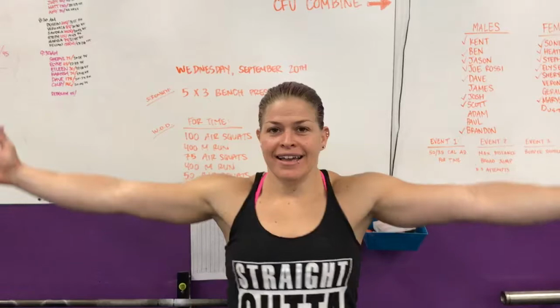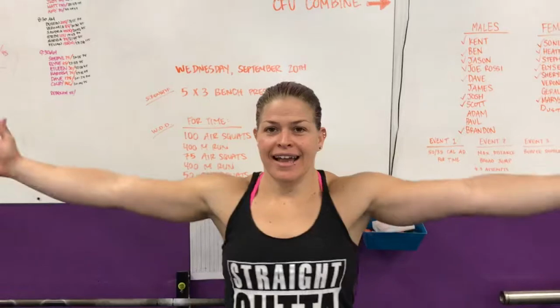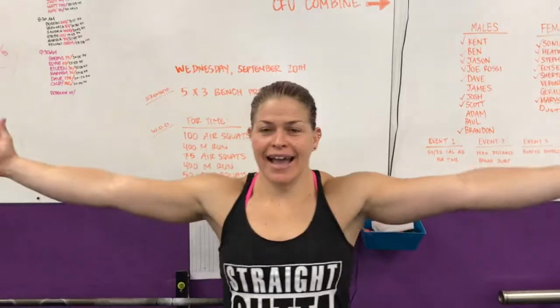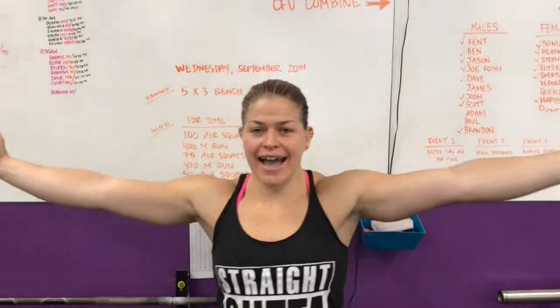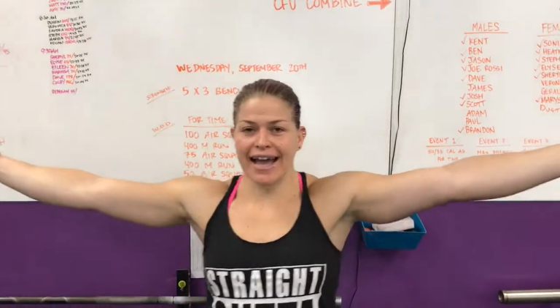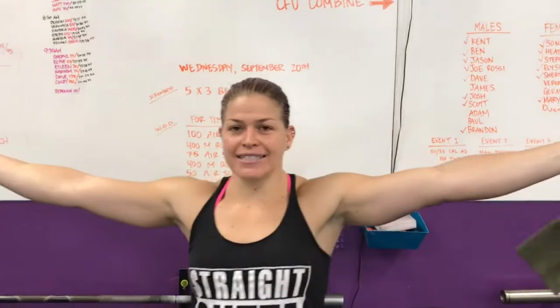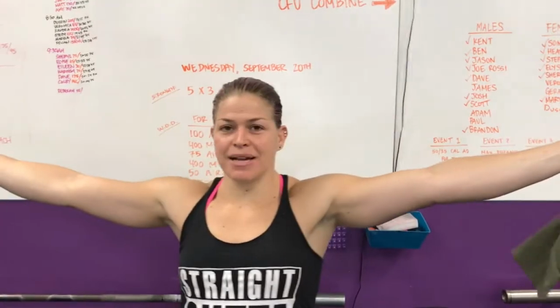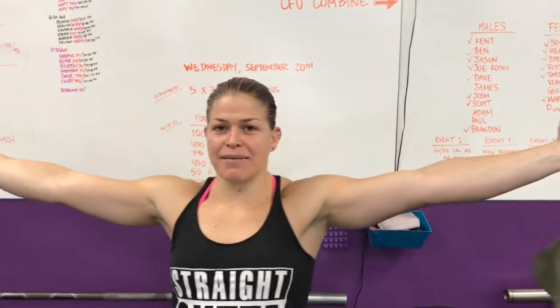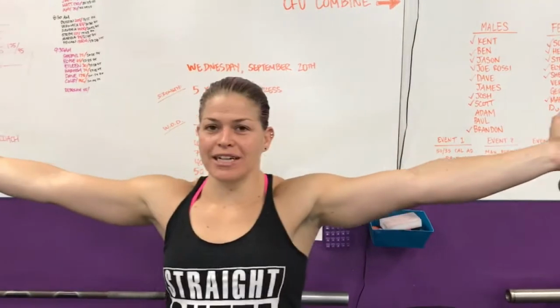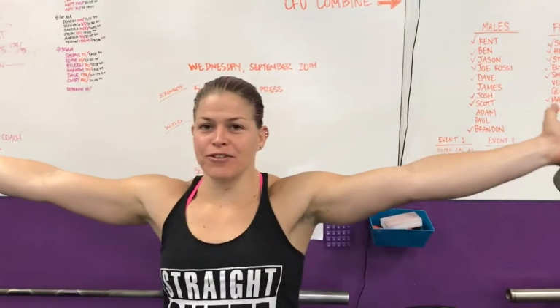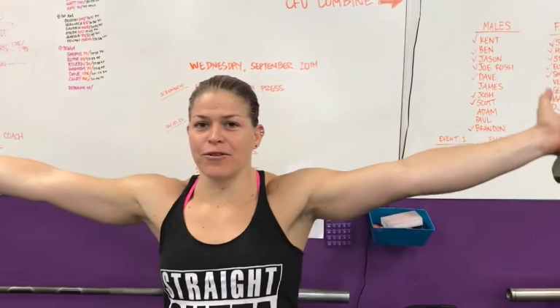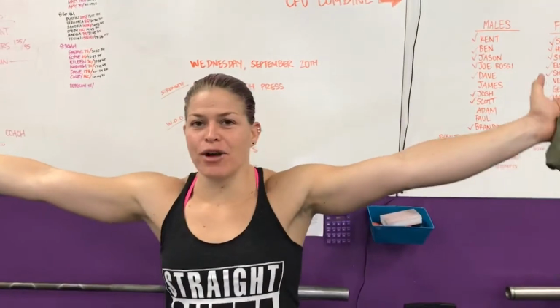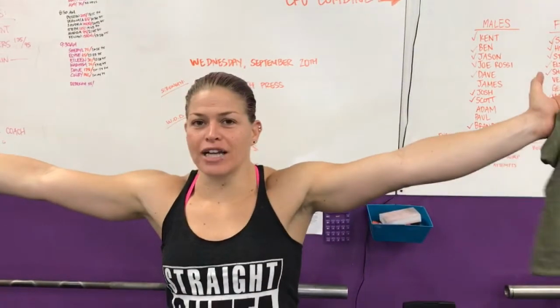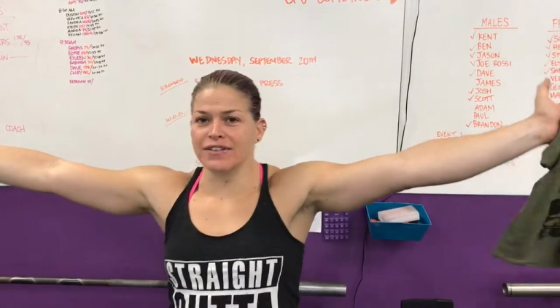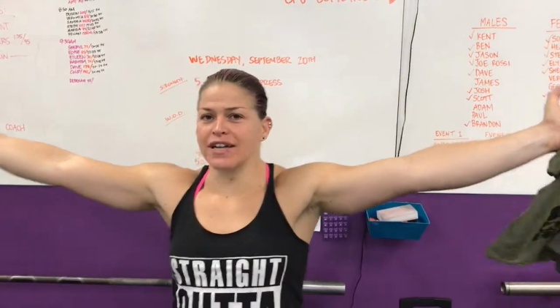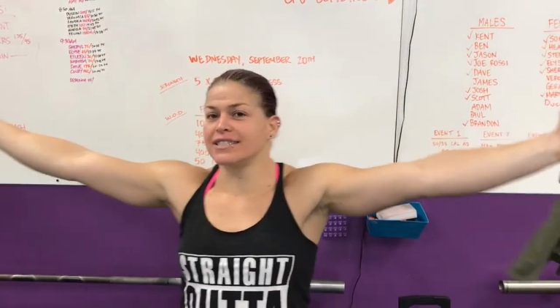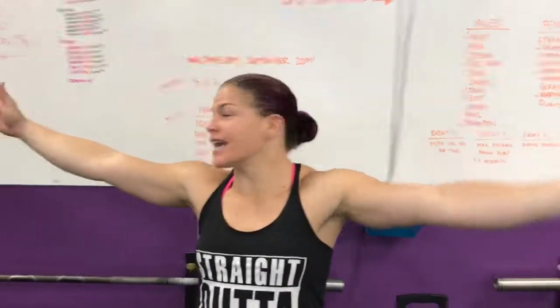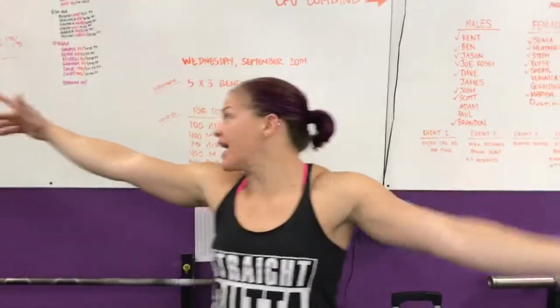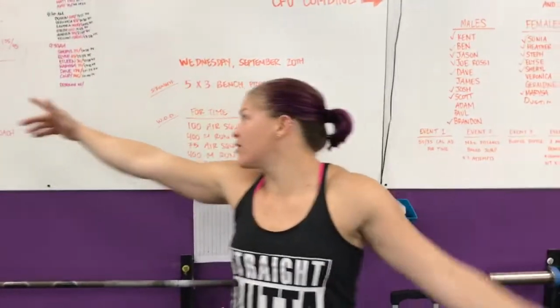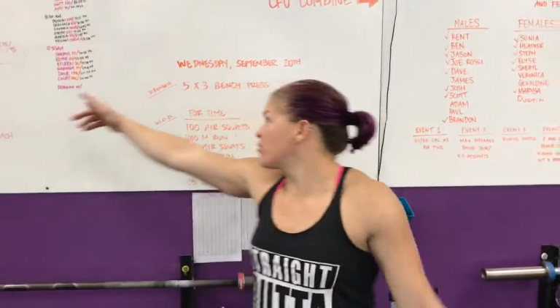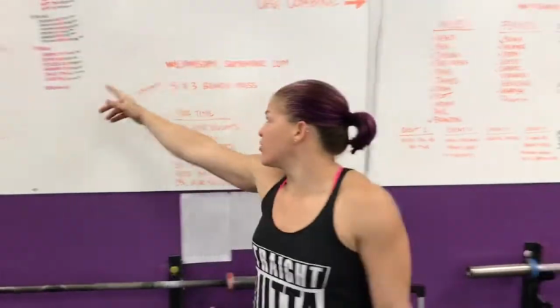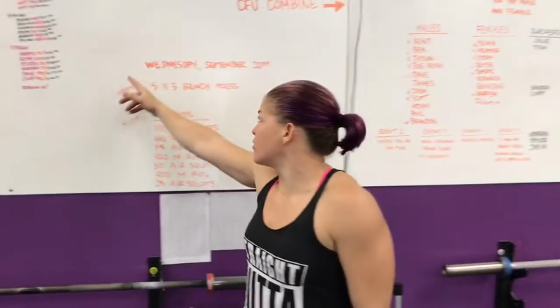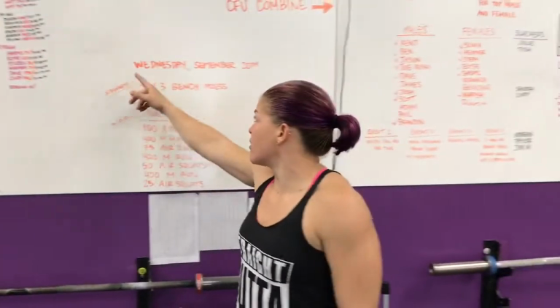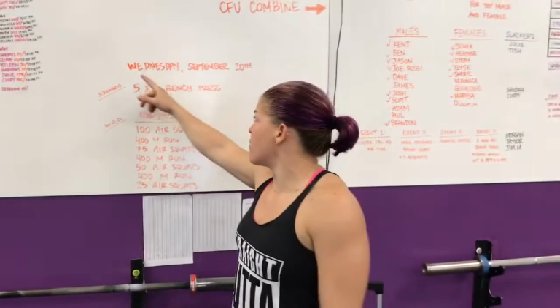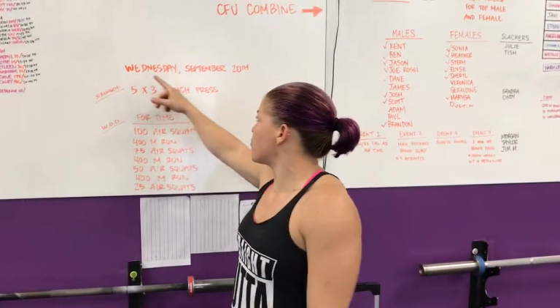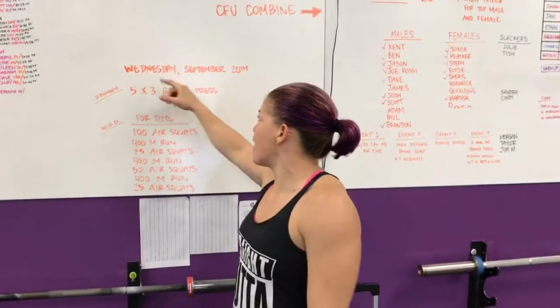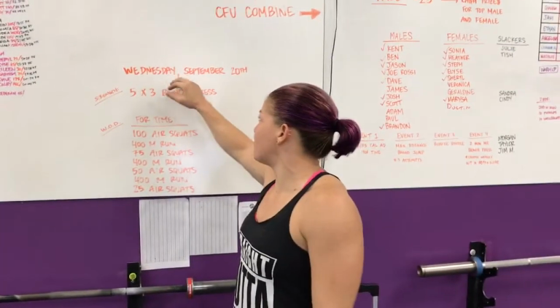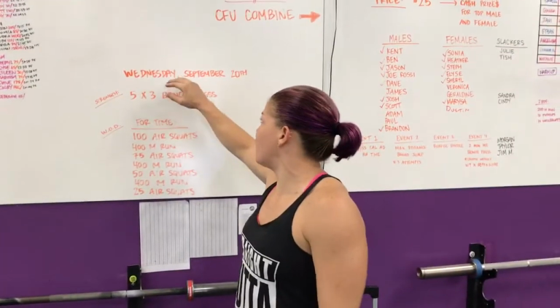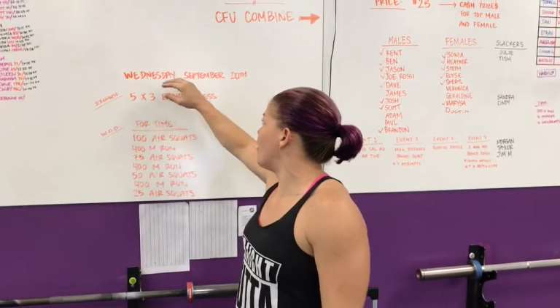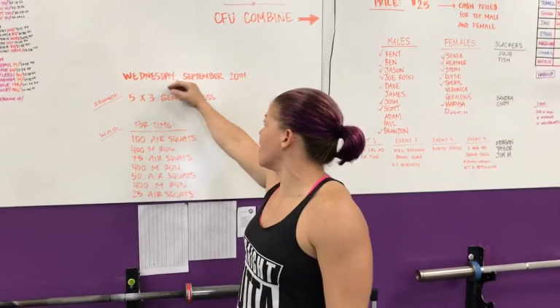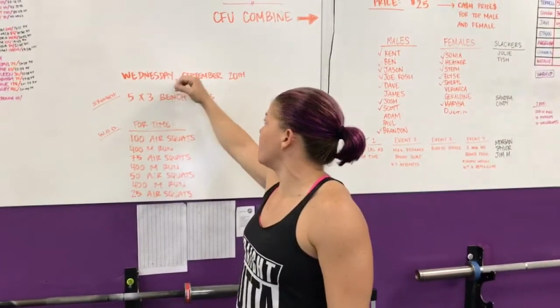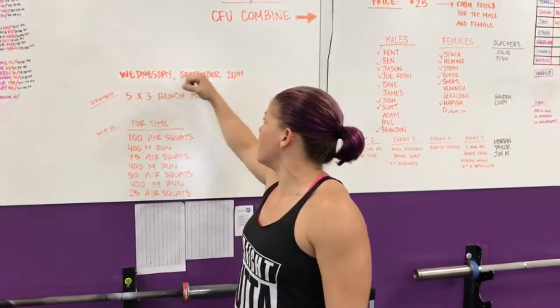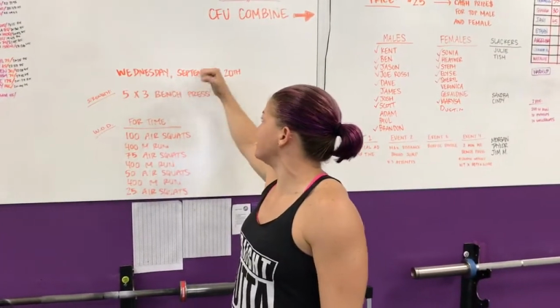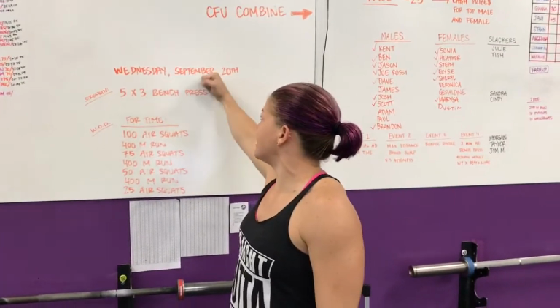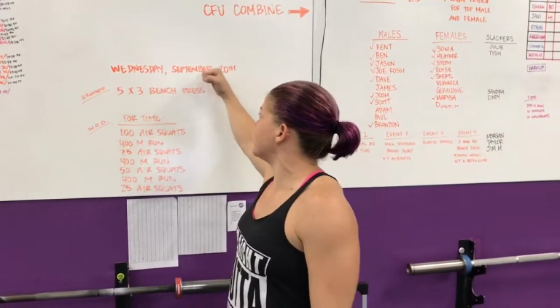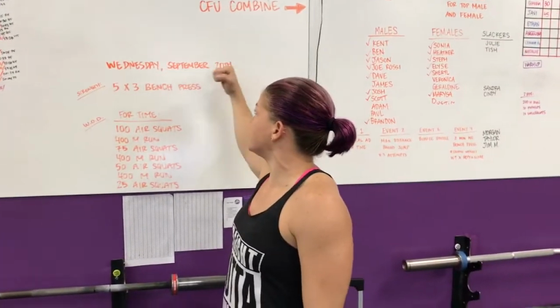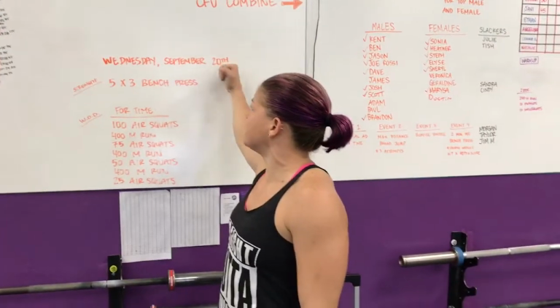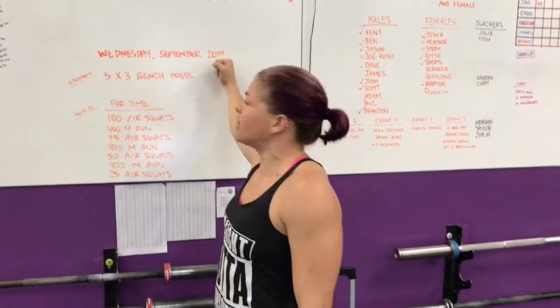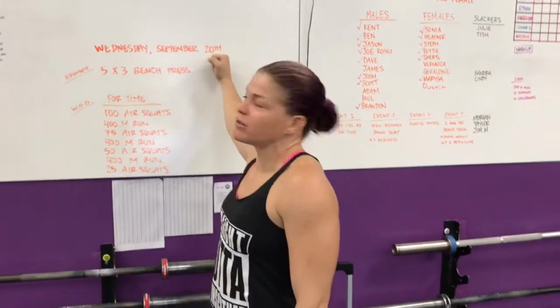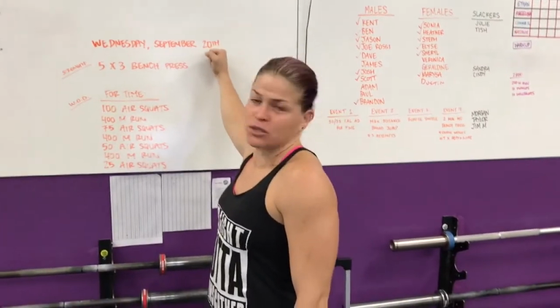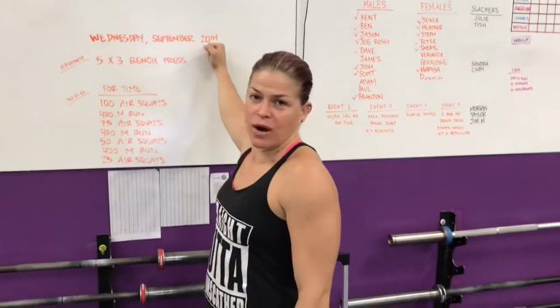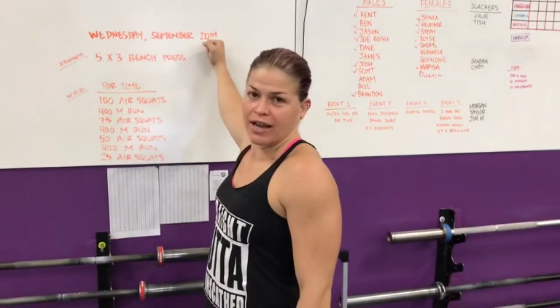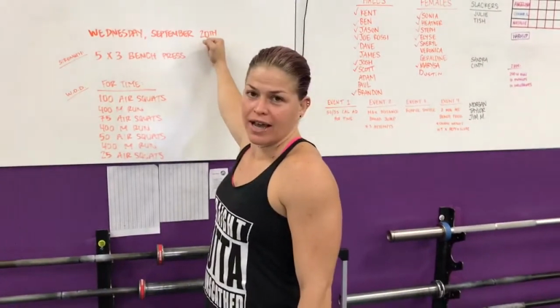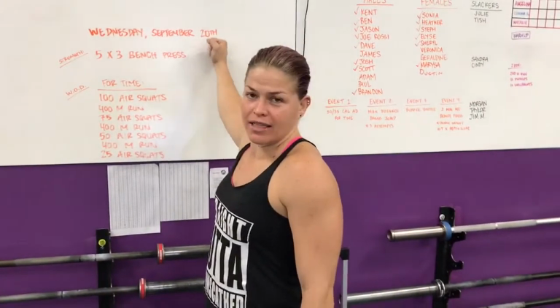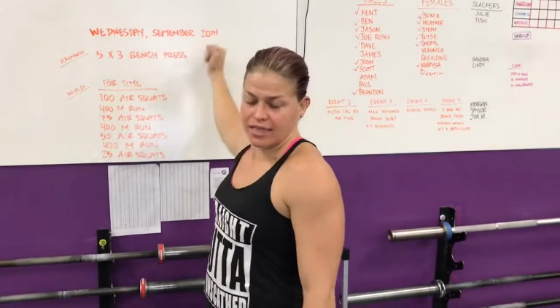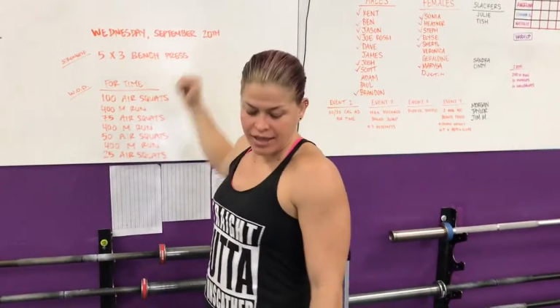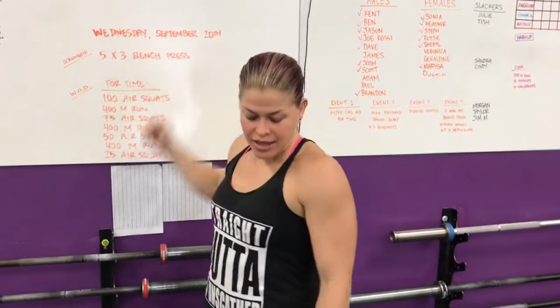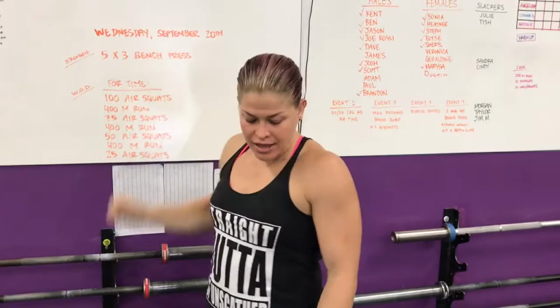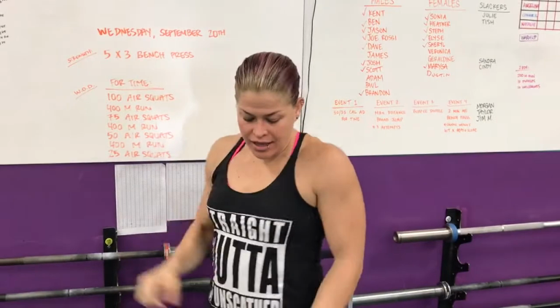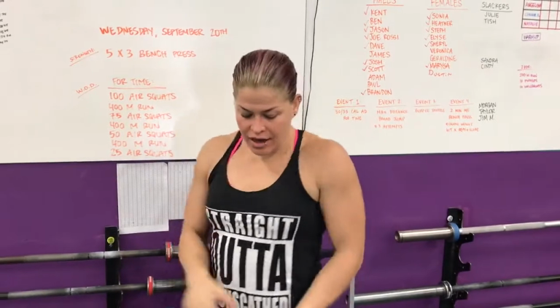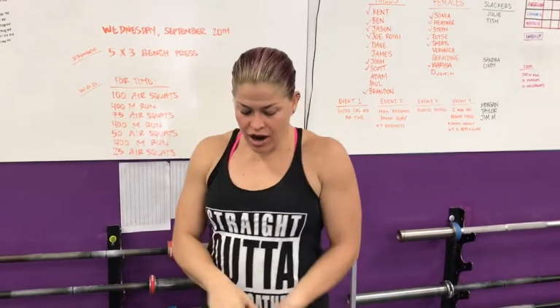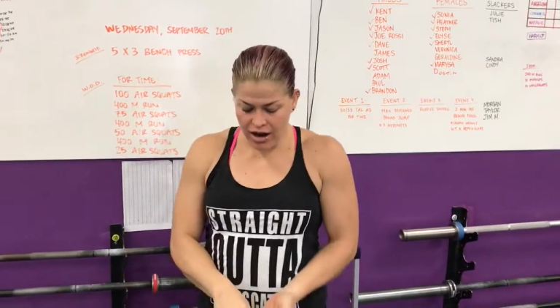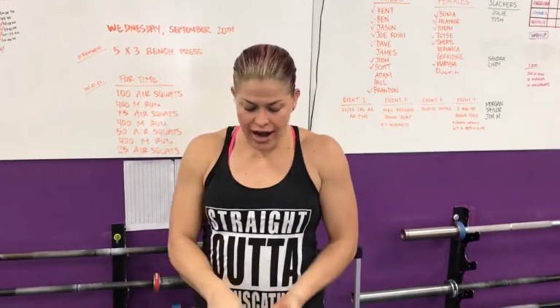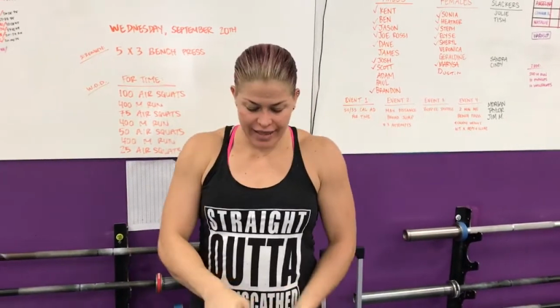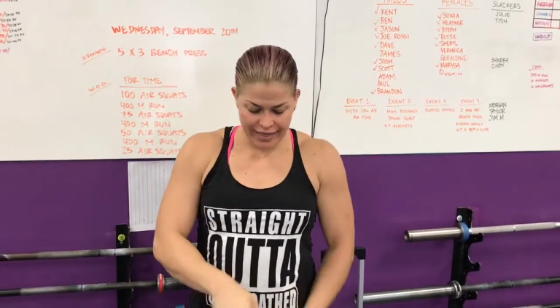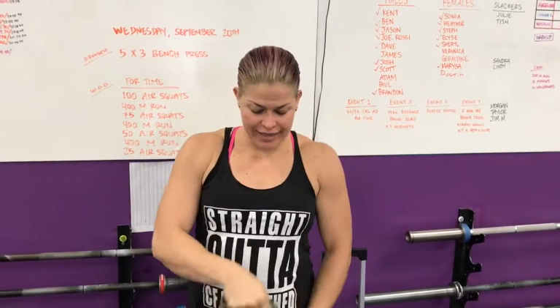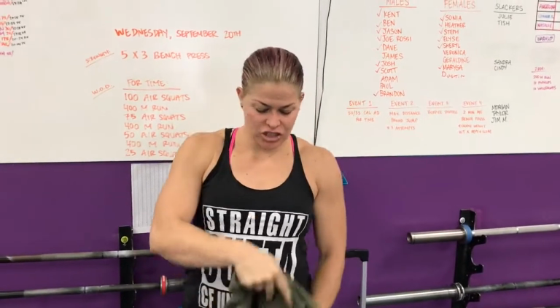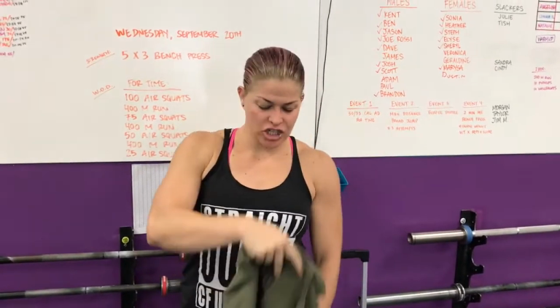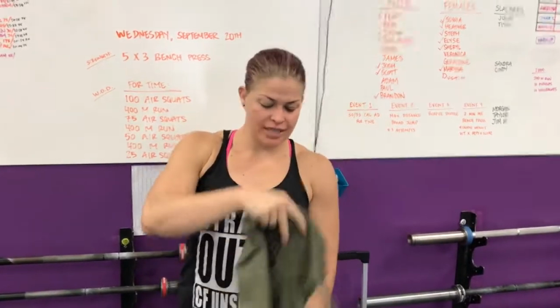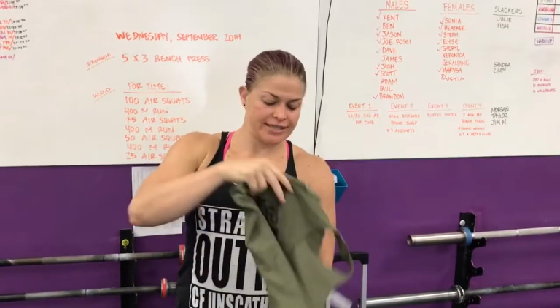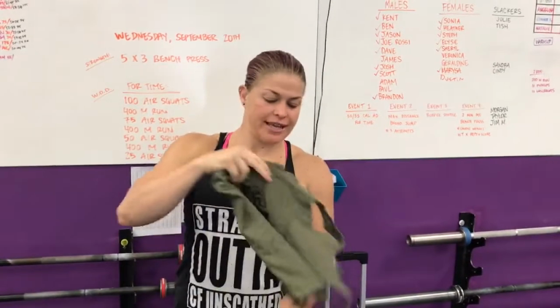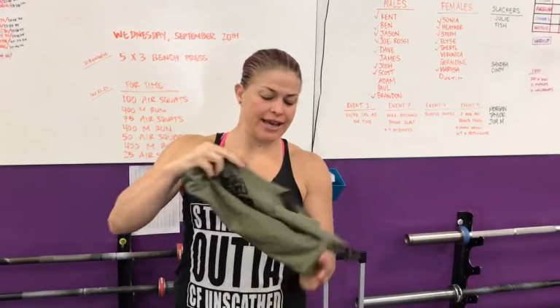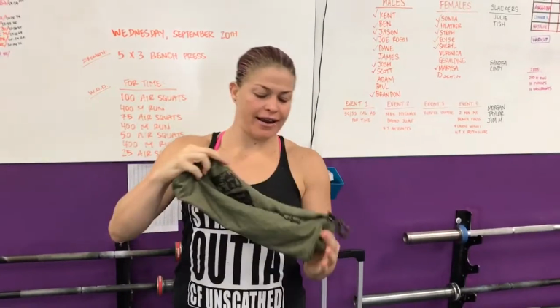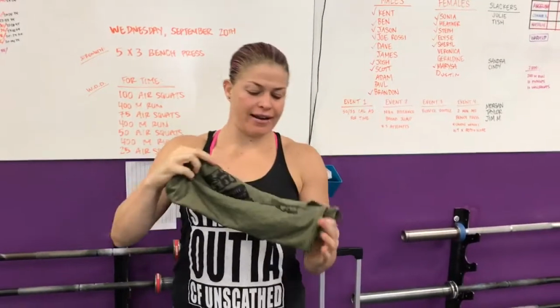Hey guys, coming at you from Craftsman Unscathed. We're doing the rep prep for Wednesday, September 20th. Alright, this just in.